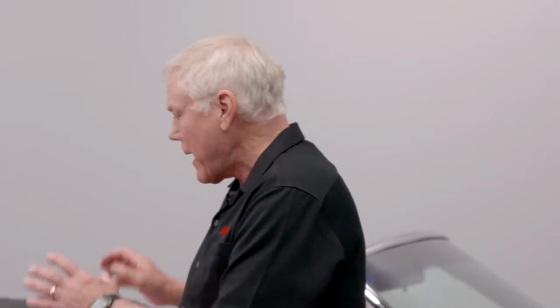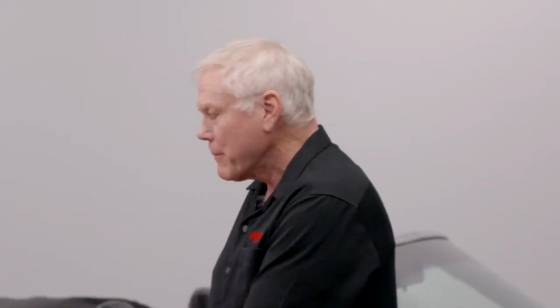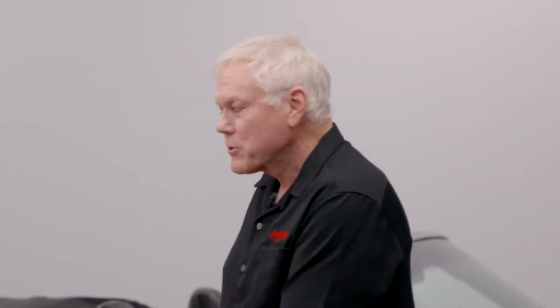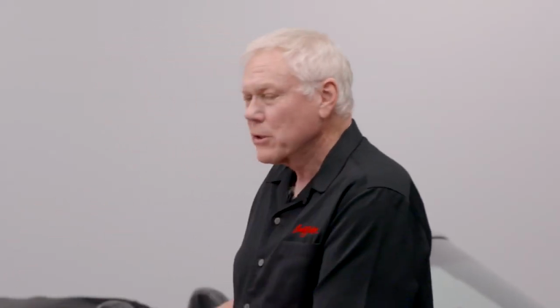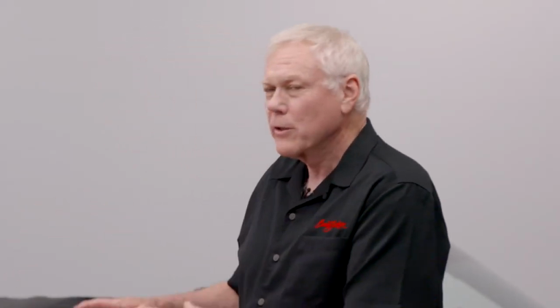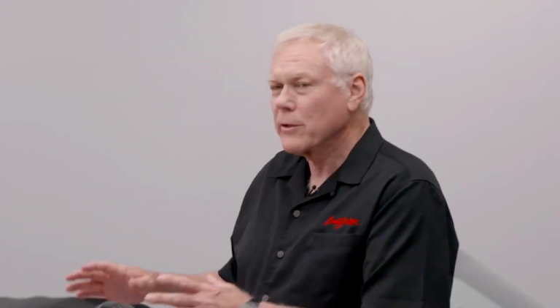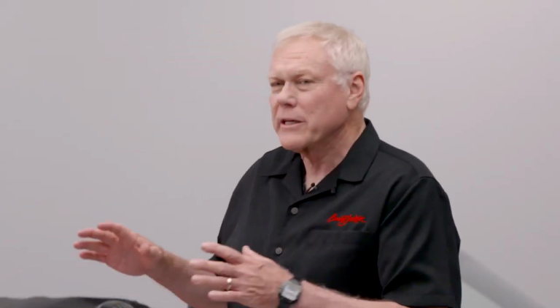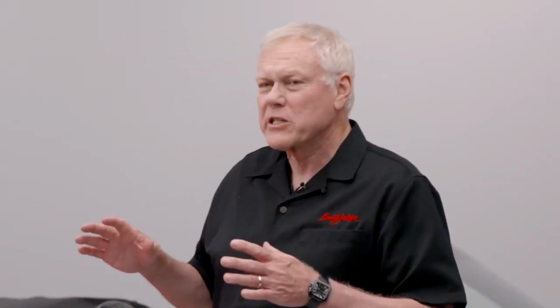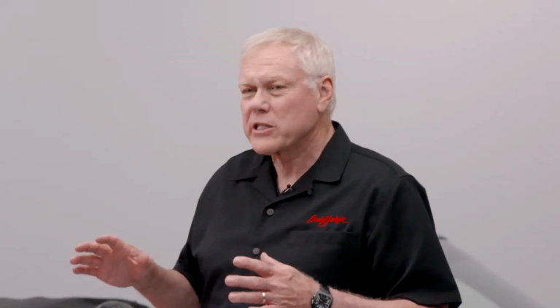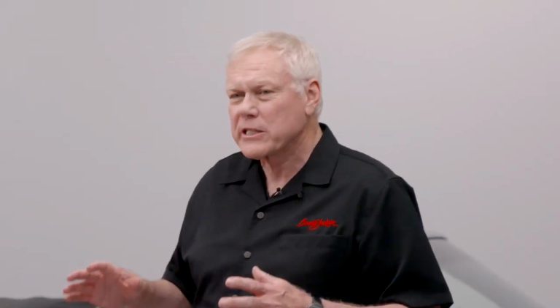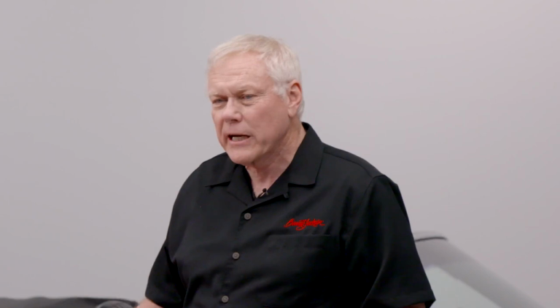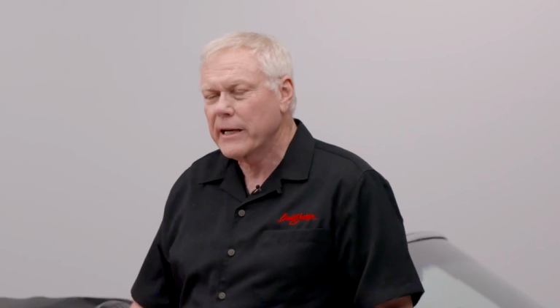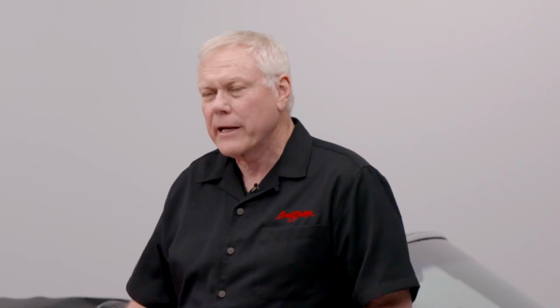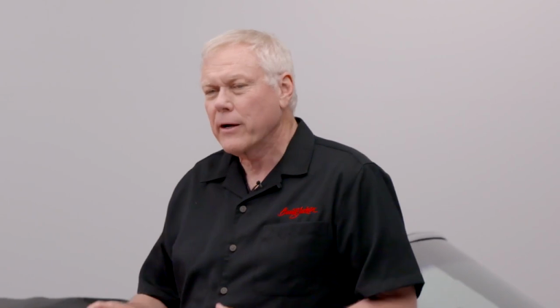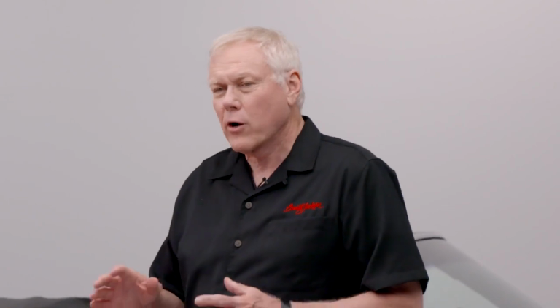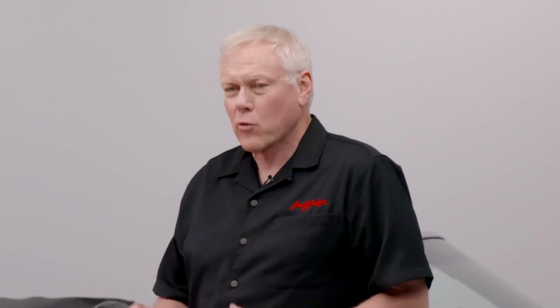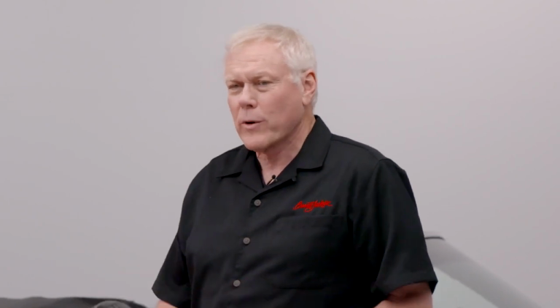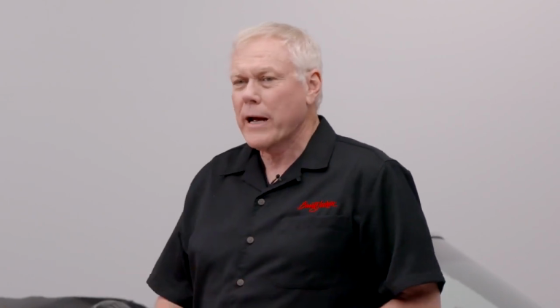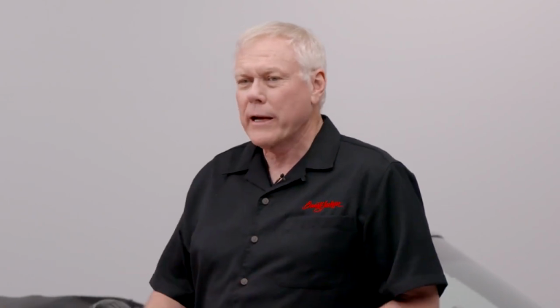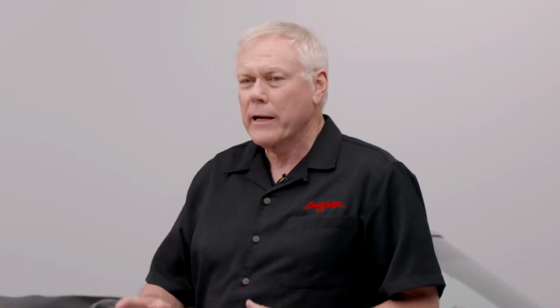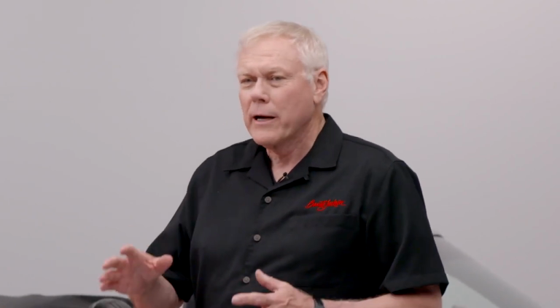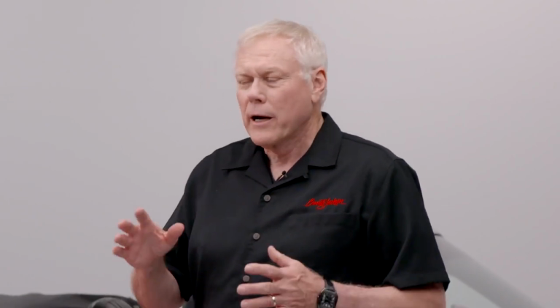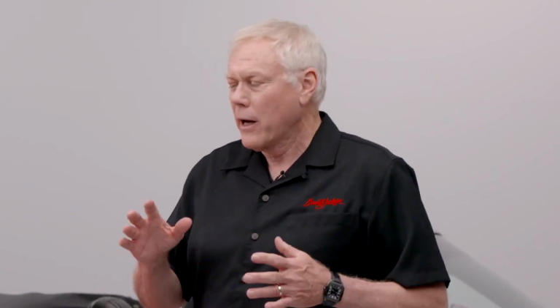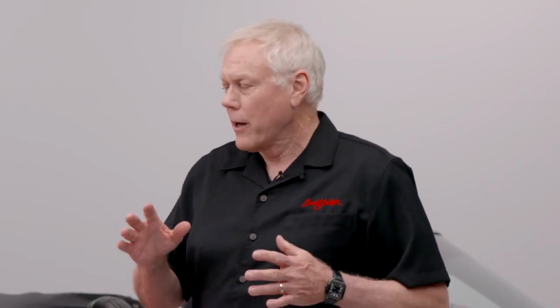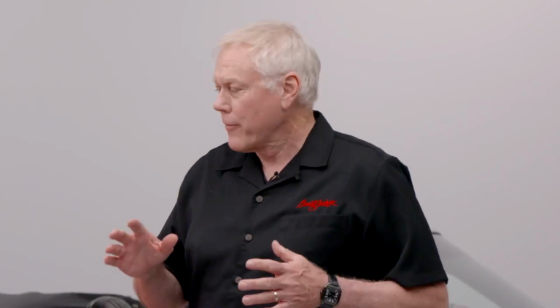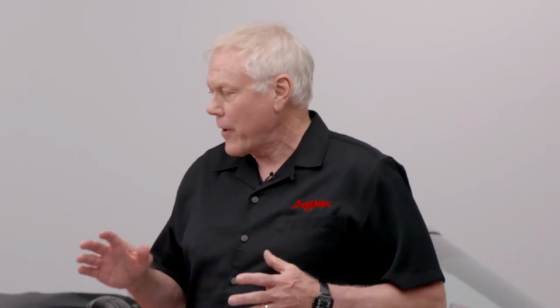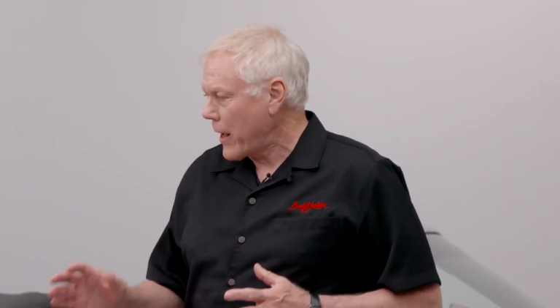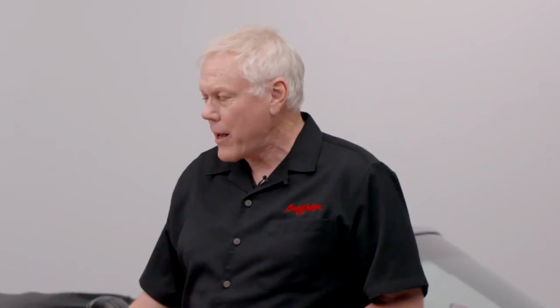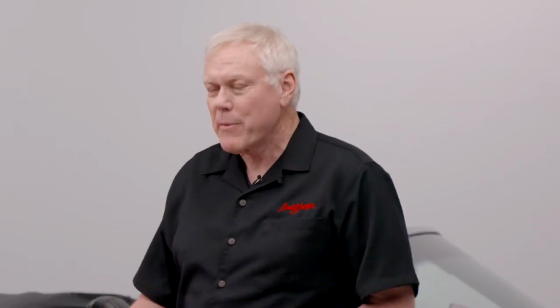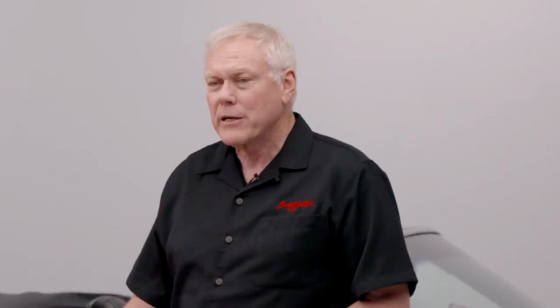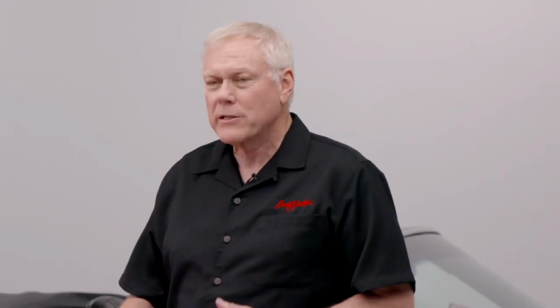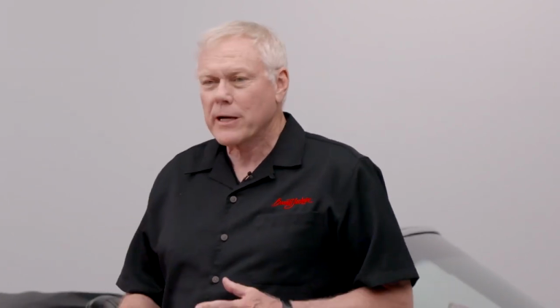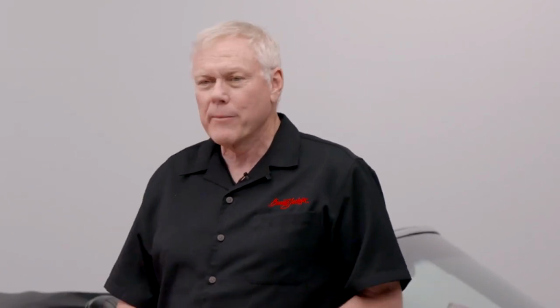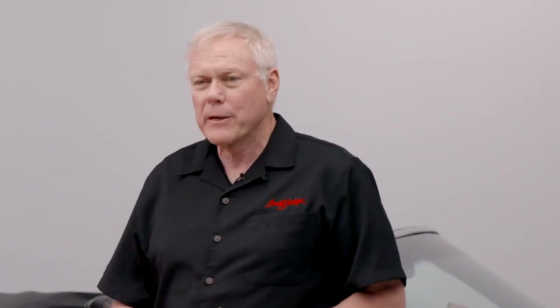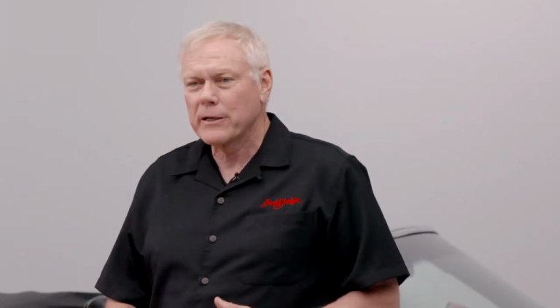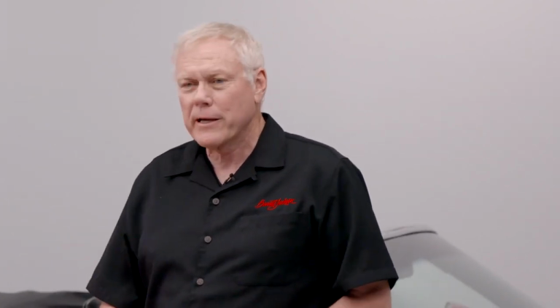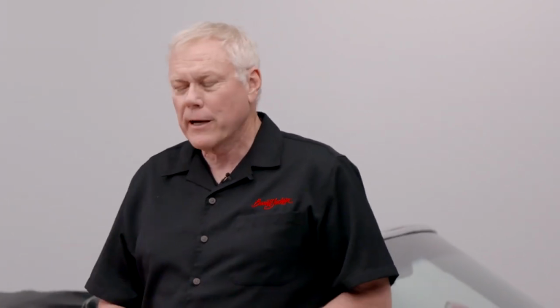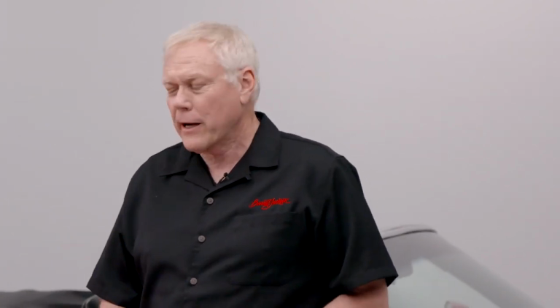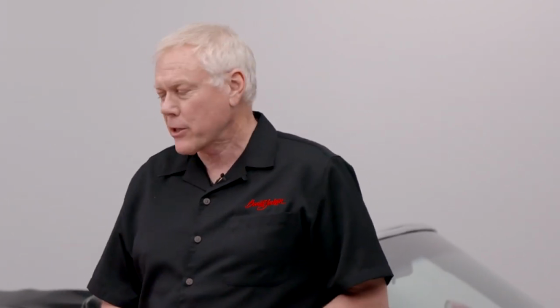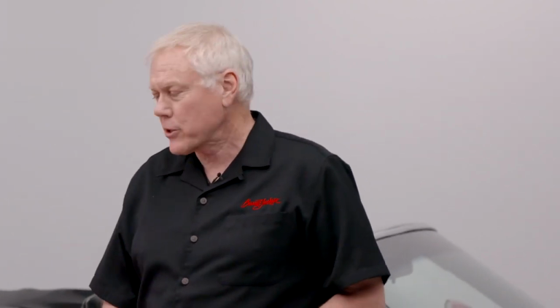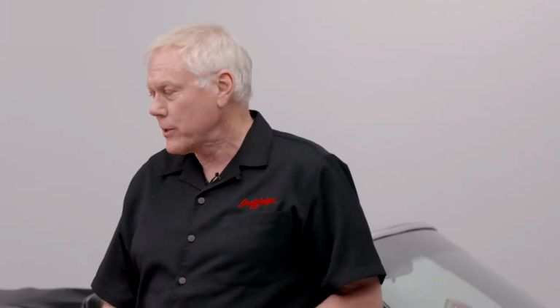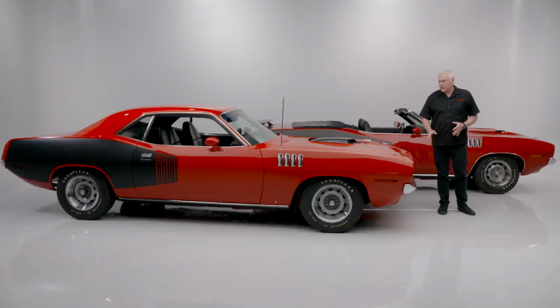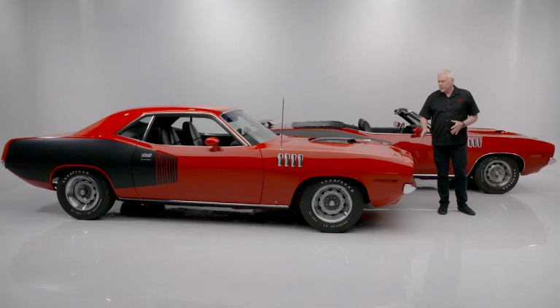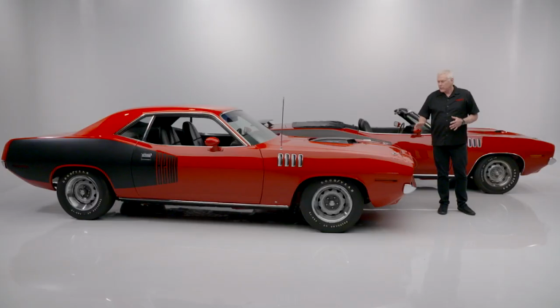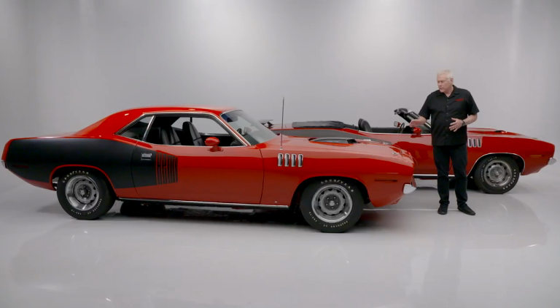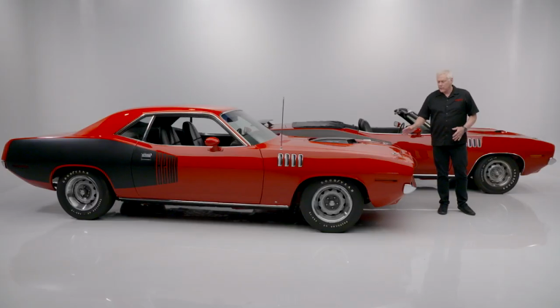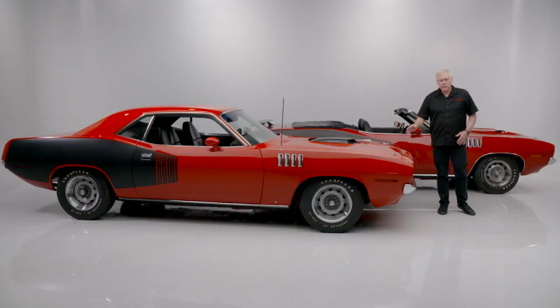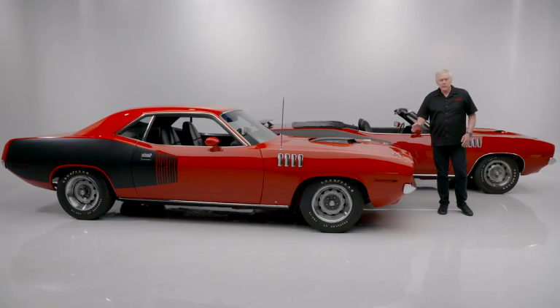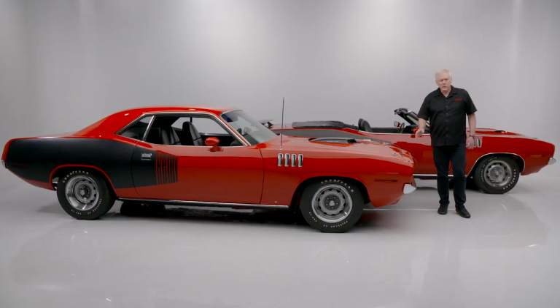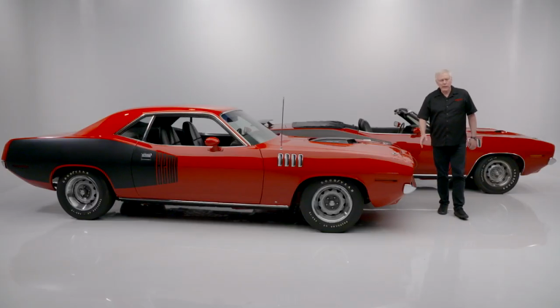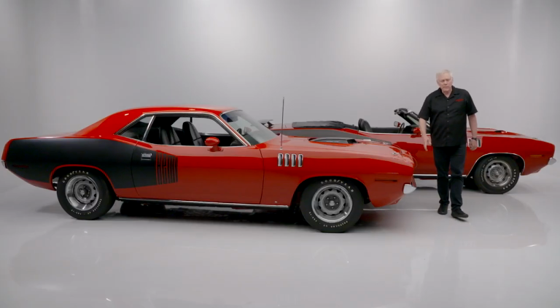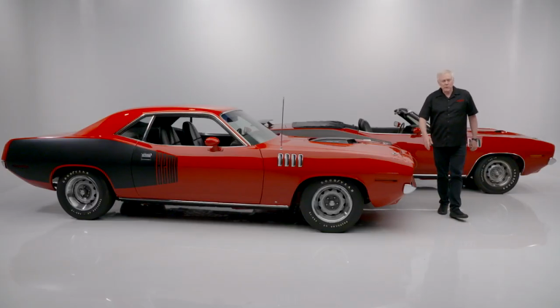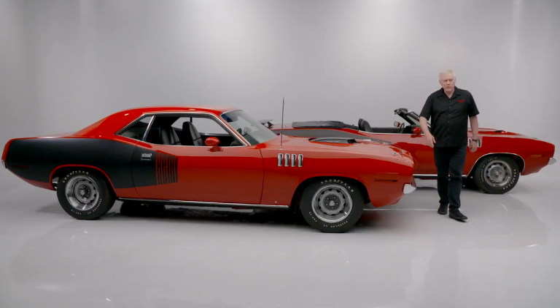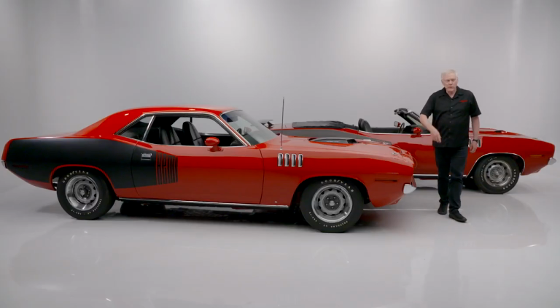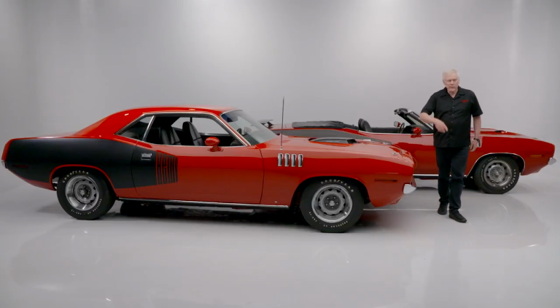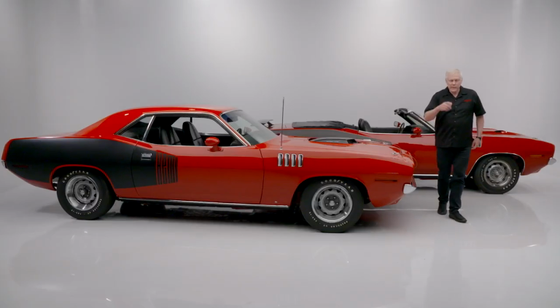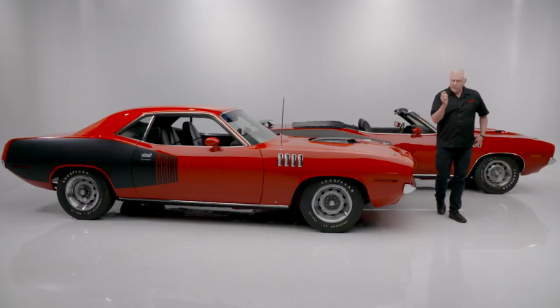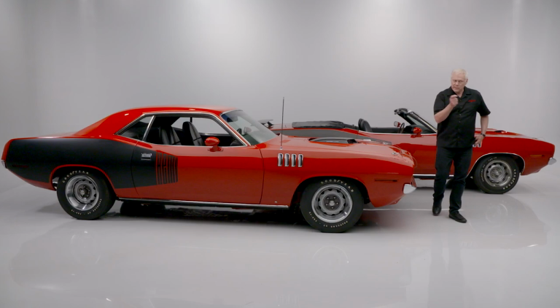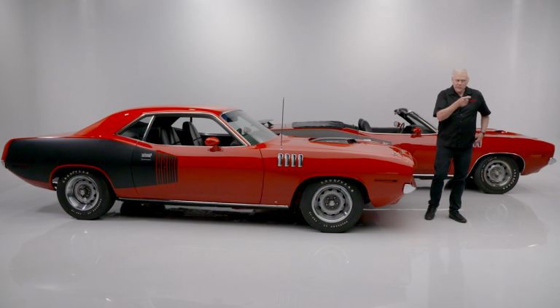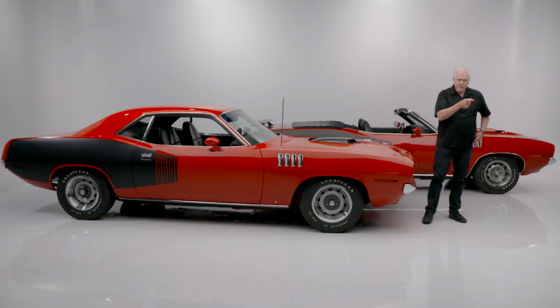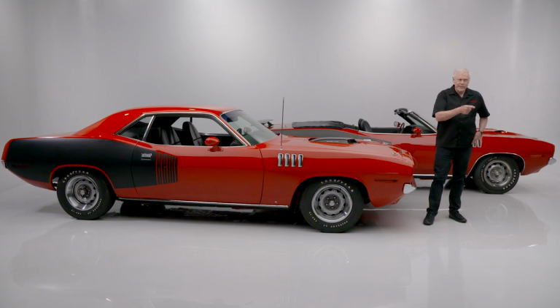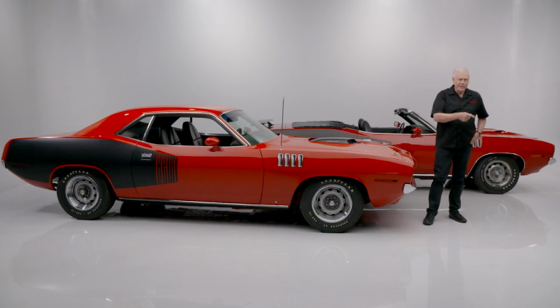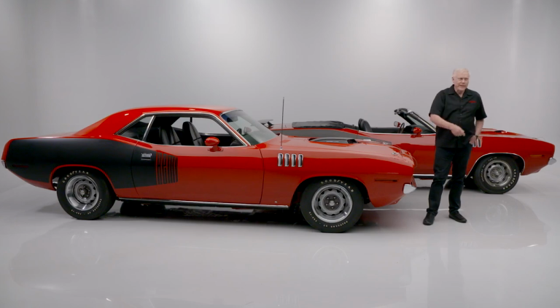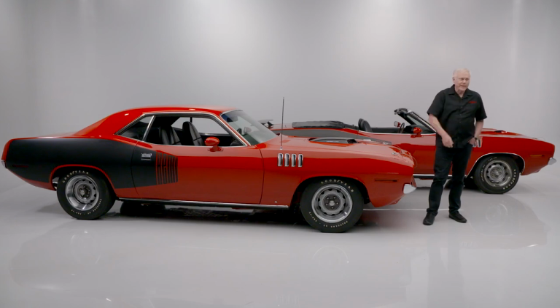Absolutely stunning array of Hemis coming to the auction. This is your opportunity. See you there.